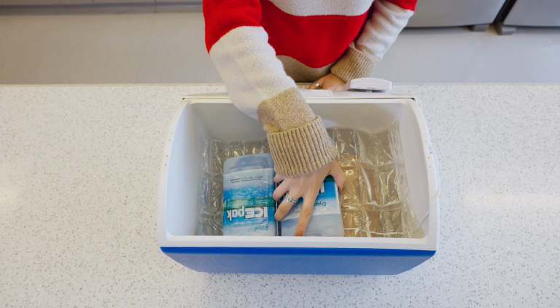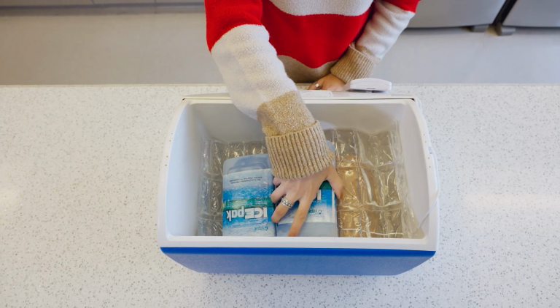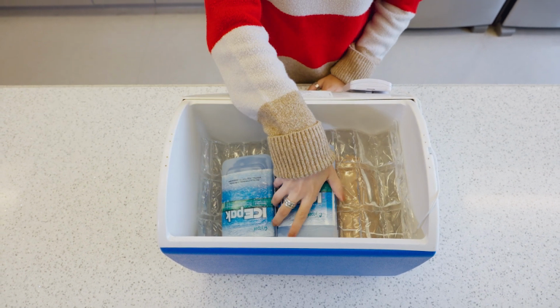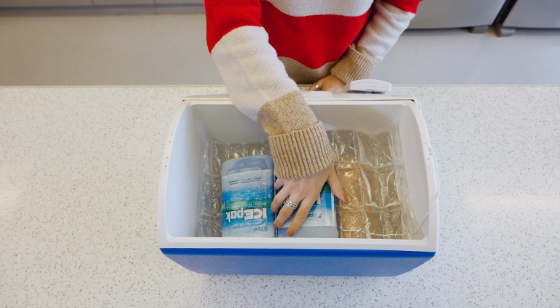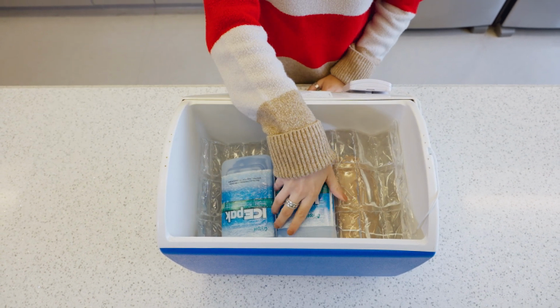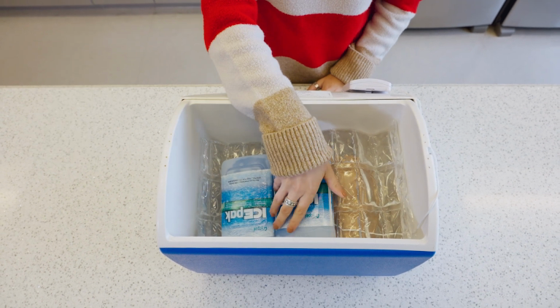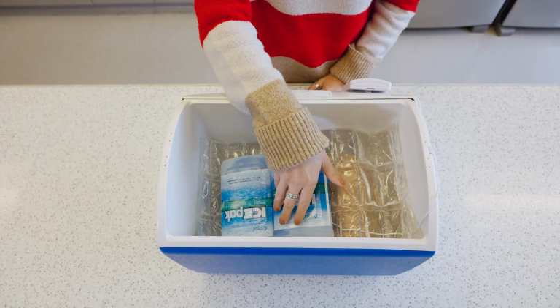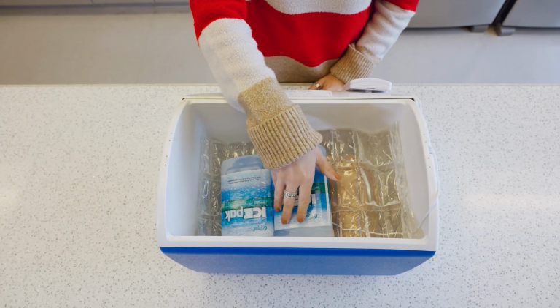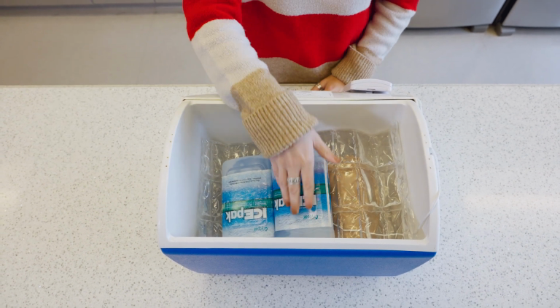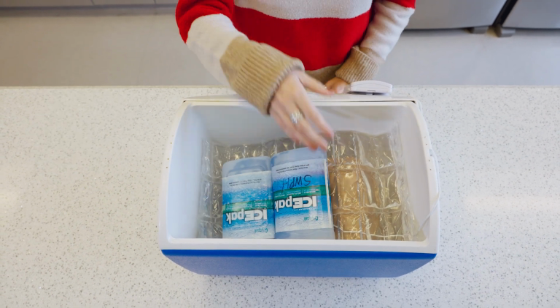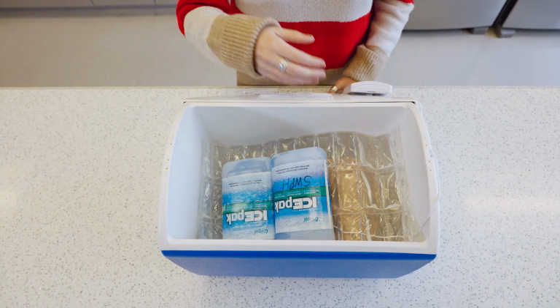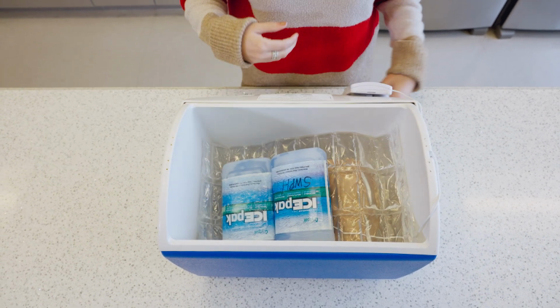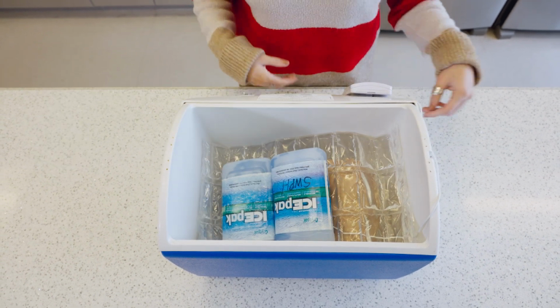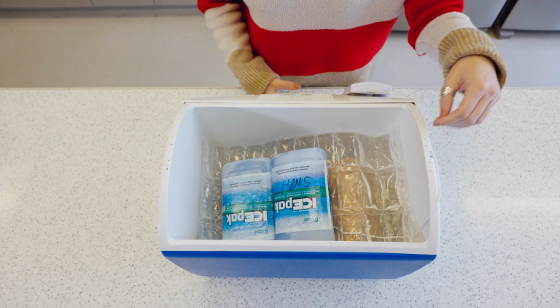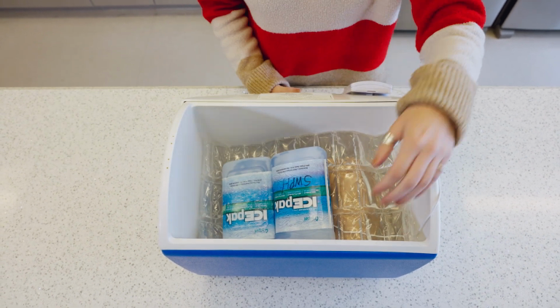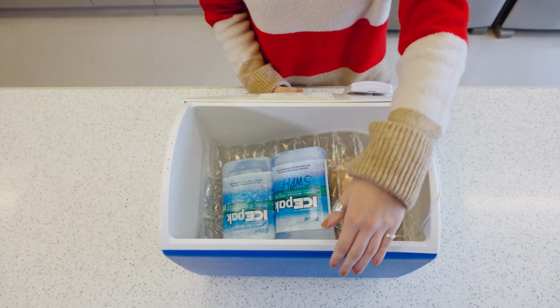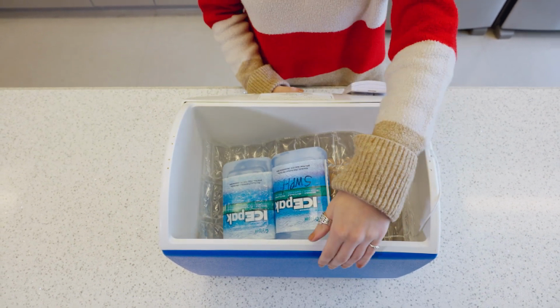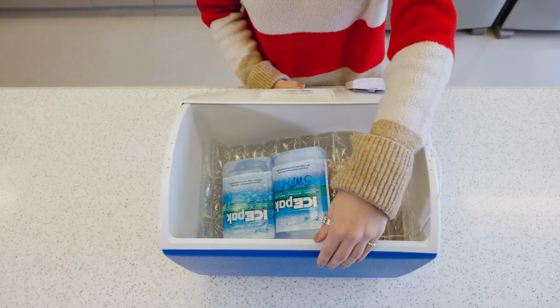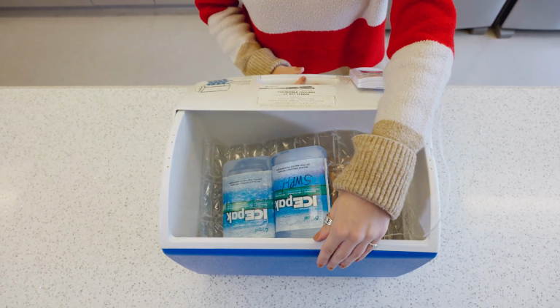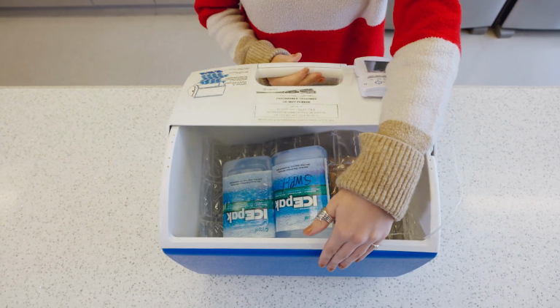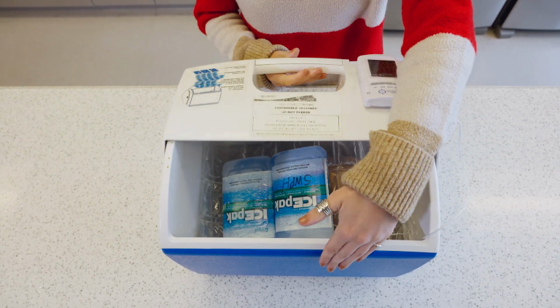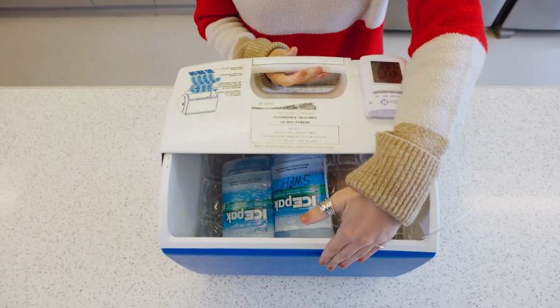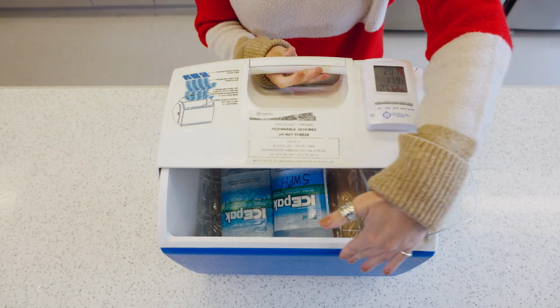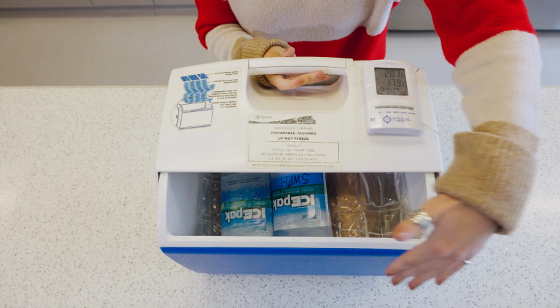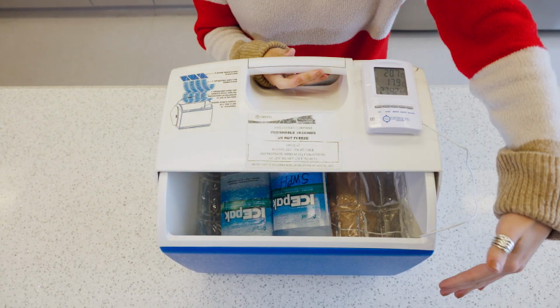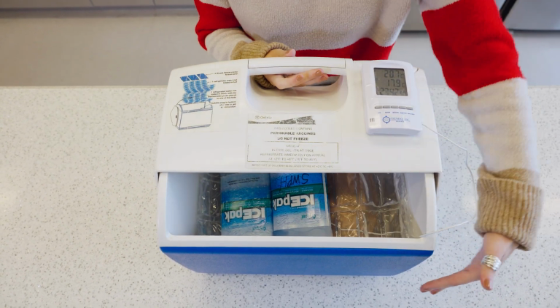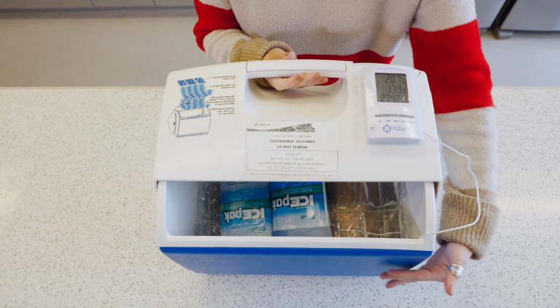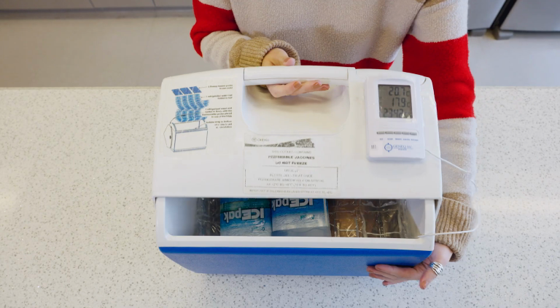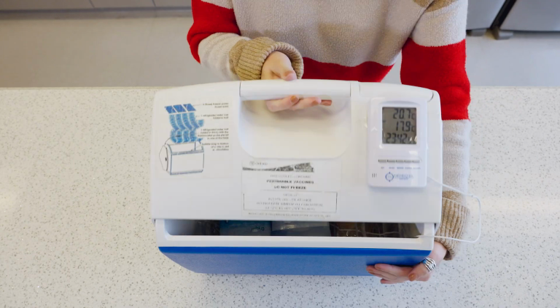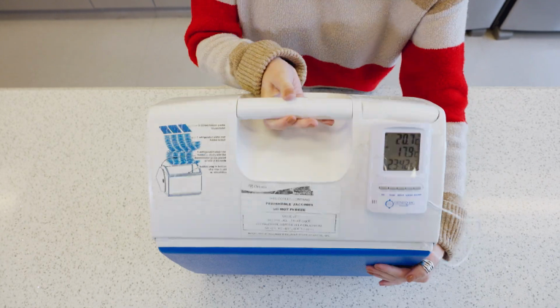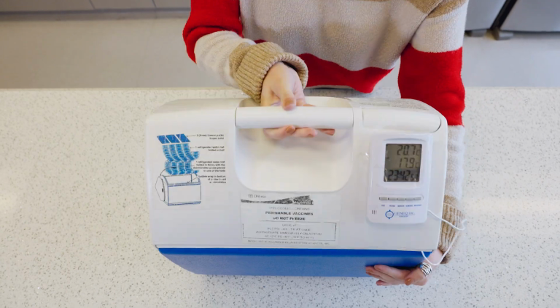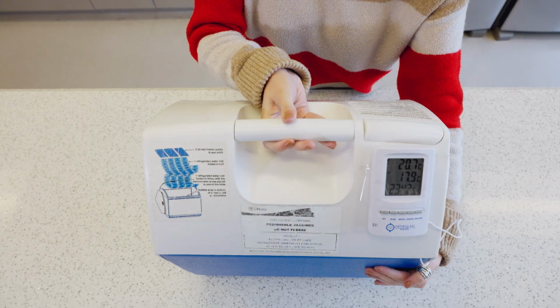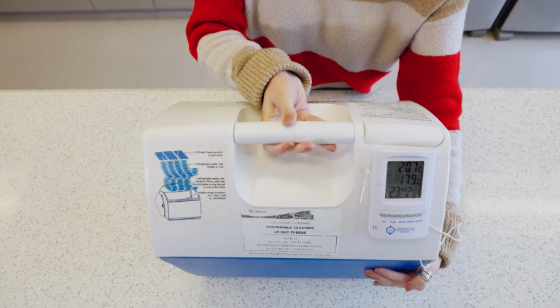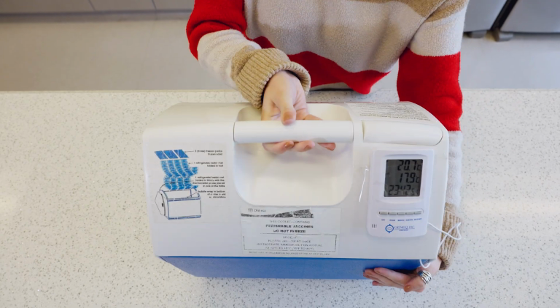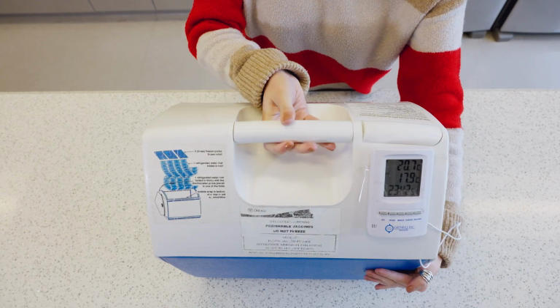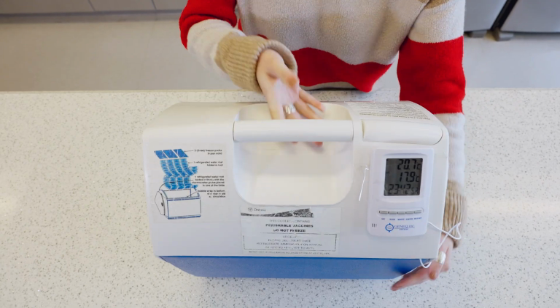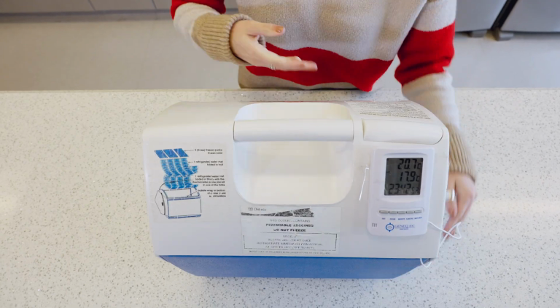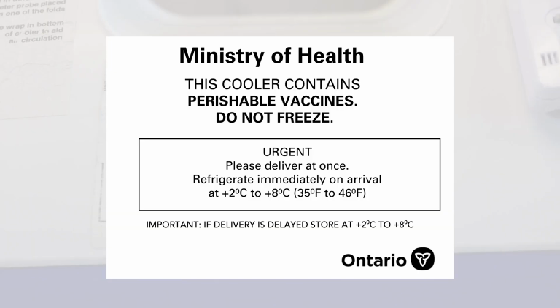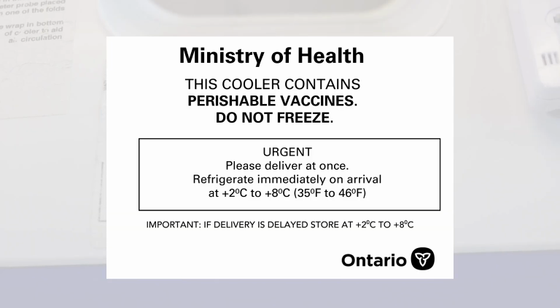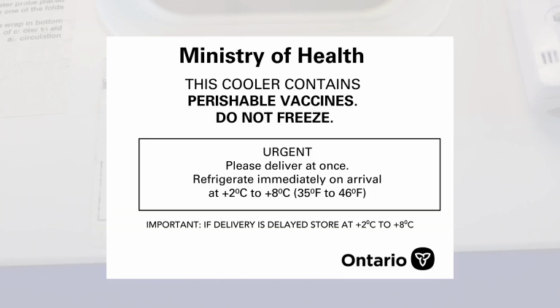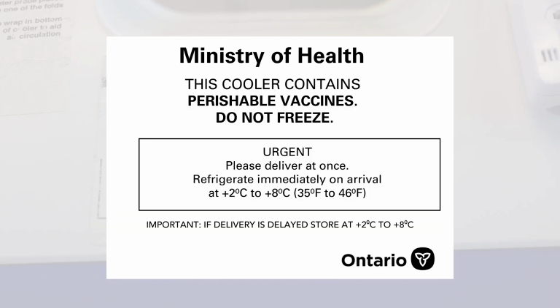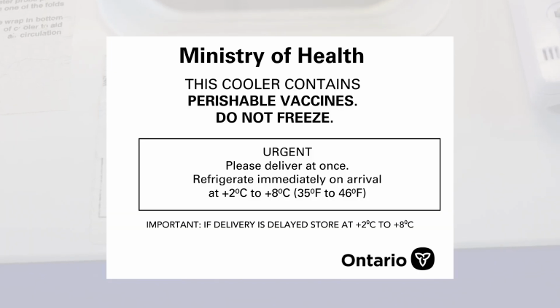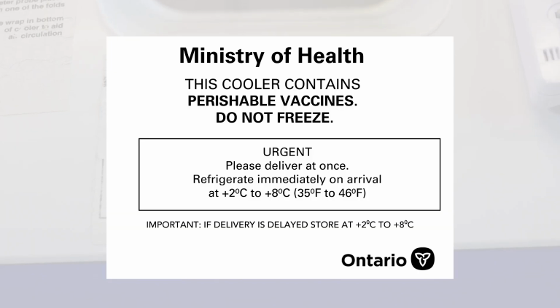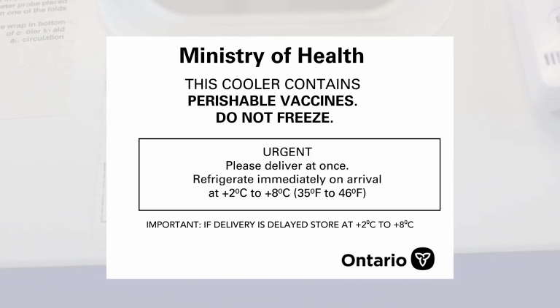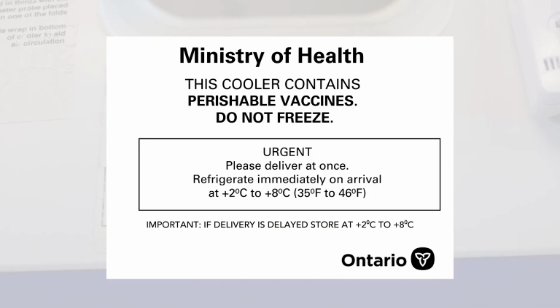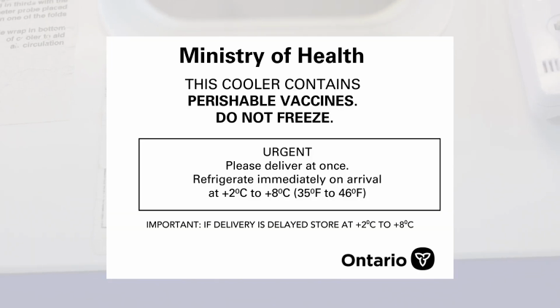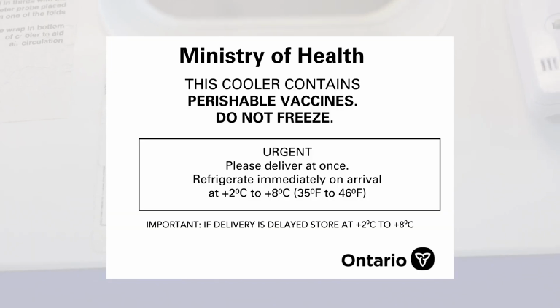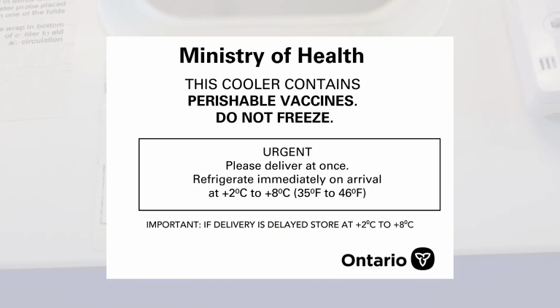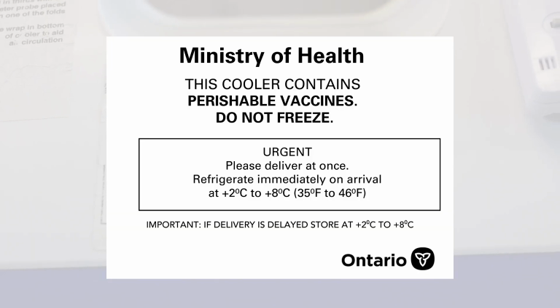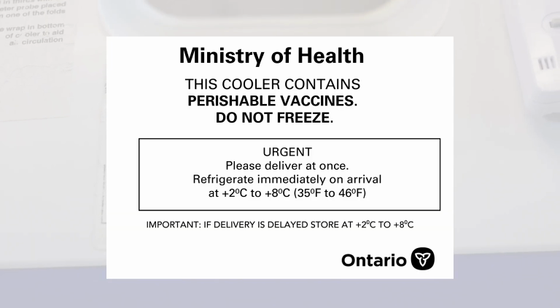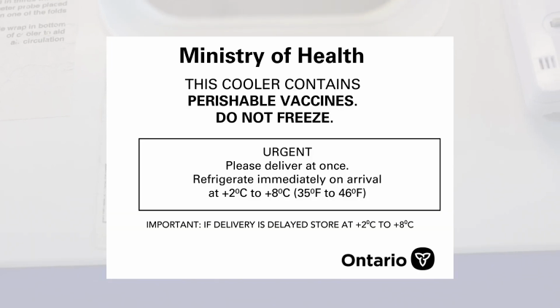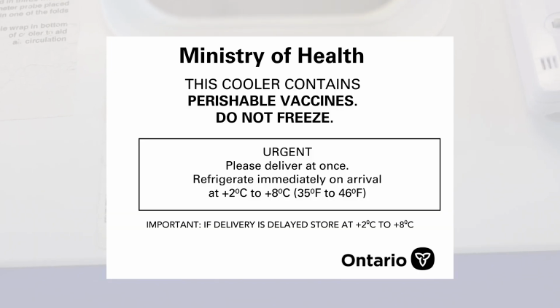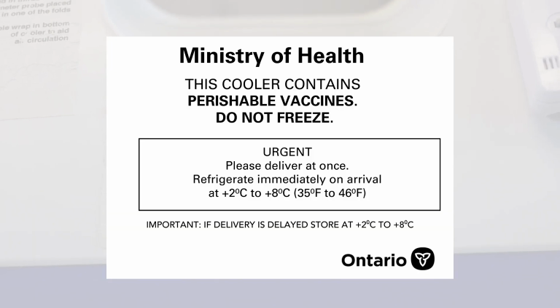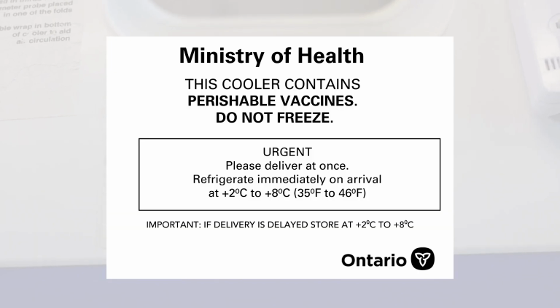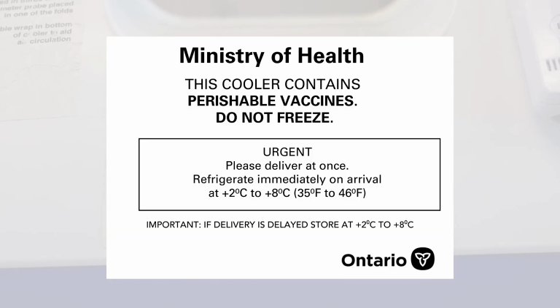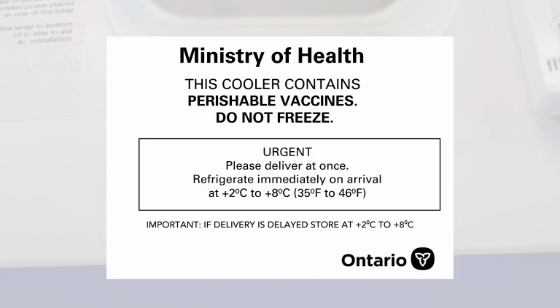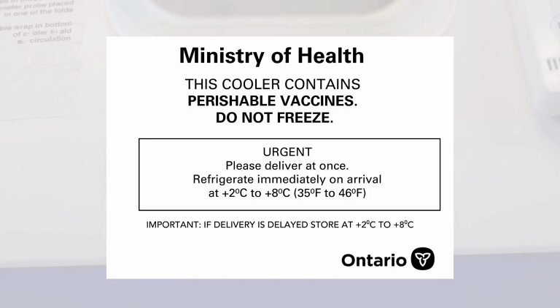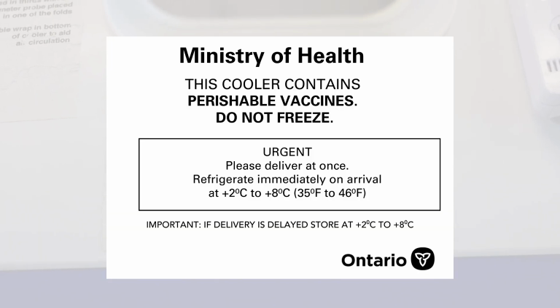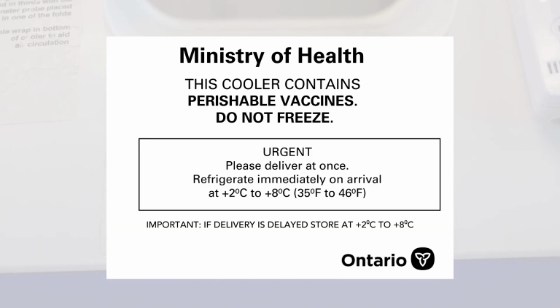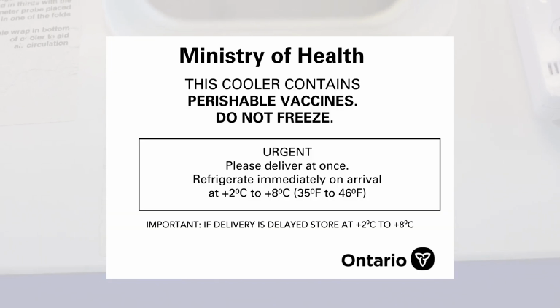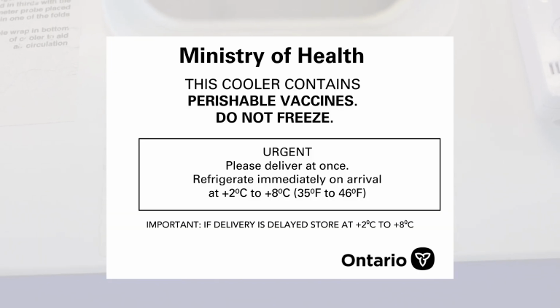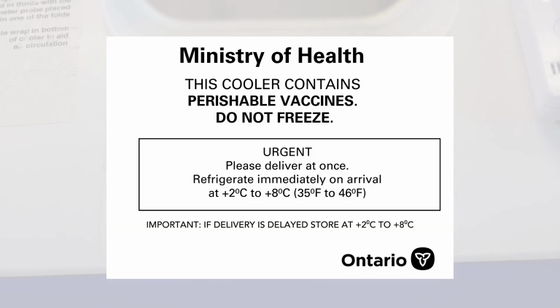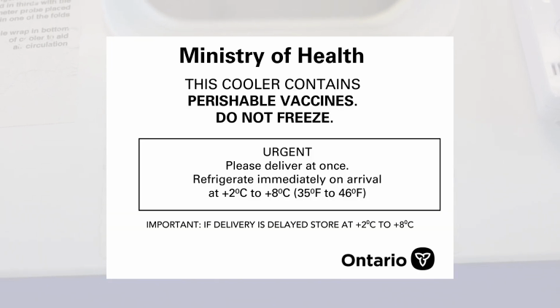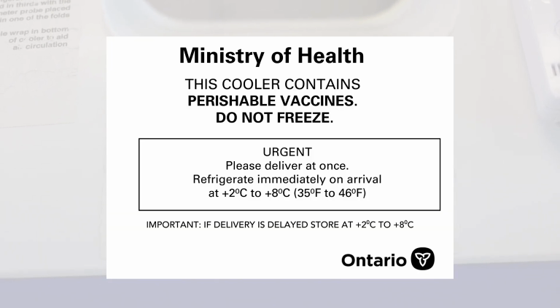Clearly mark all insulated containers storing vaccine with the following label: Vaccines — store between two degrees to eight degrees Celsius.